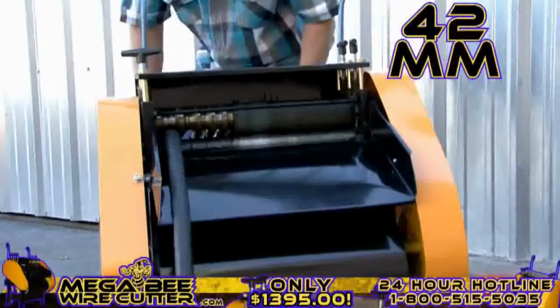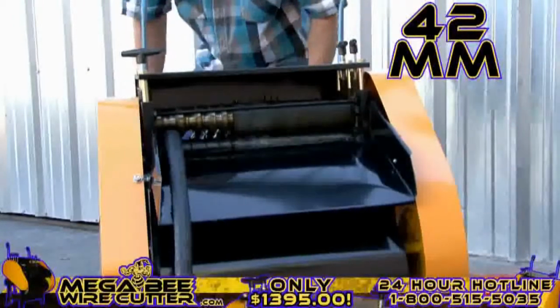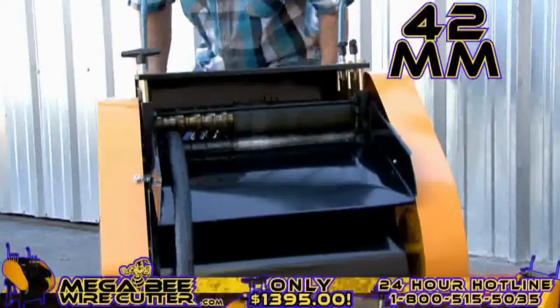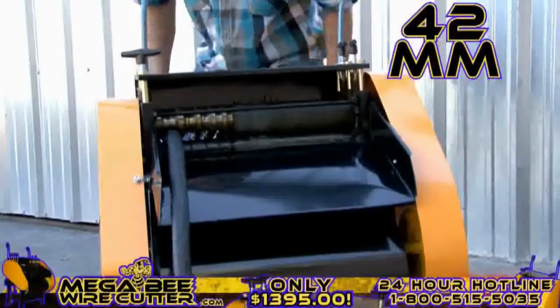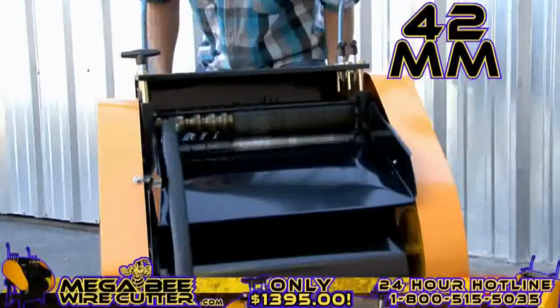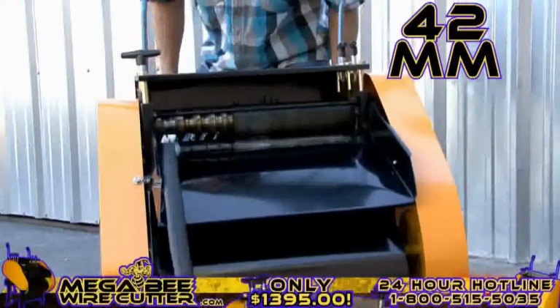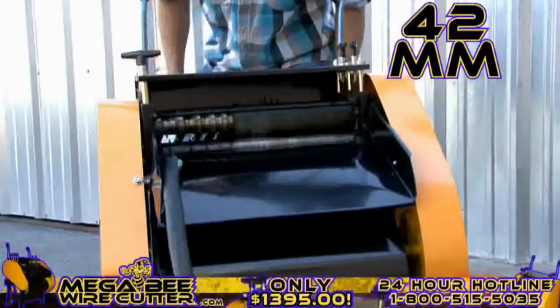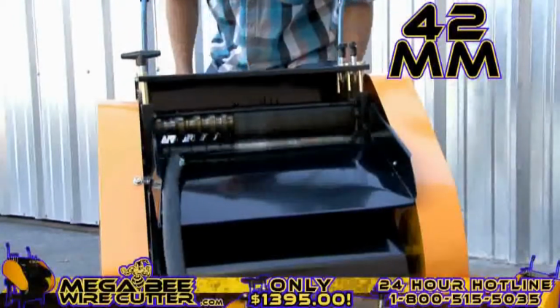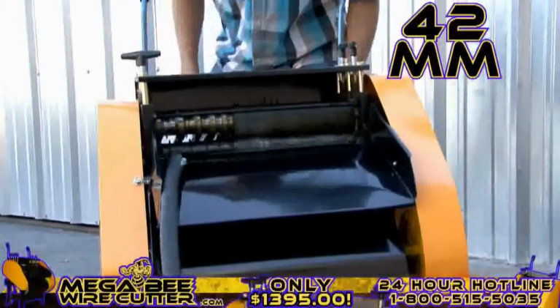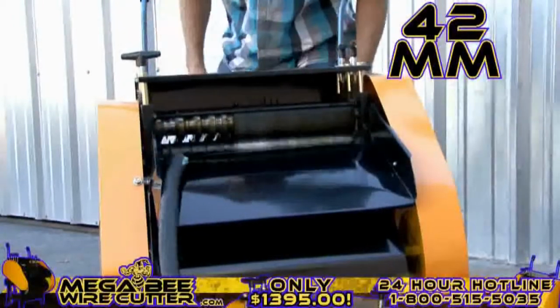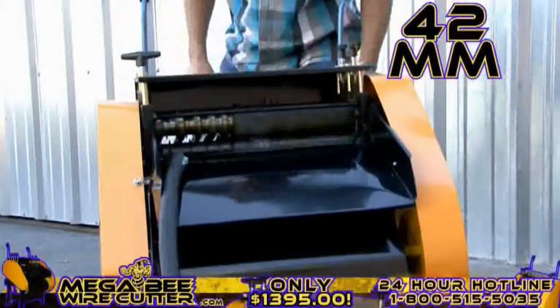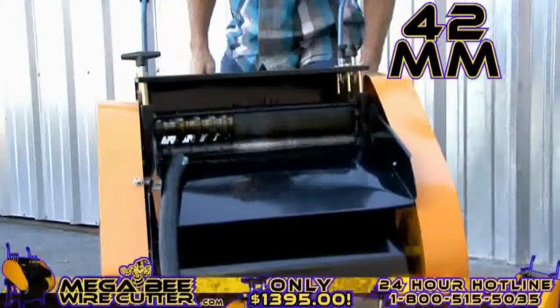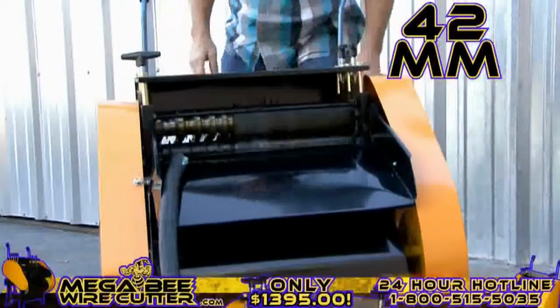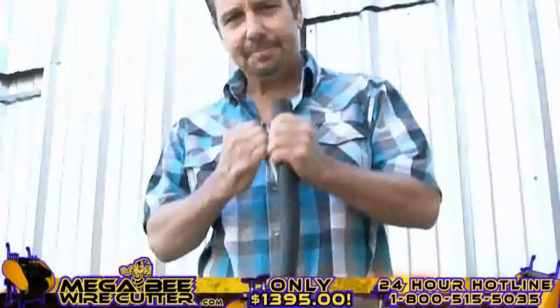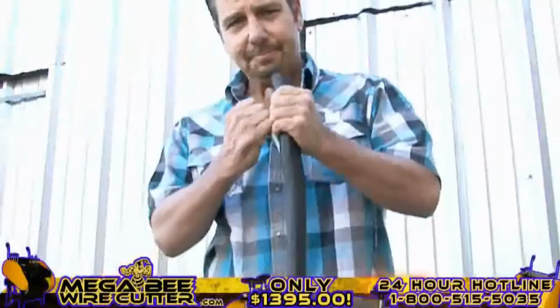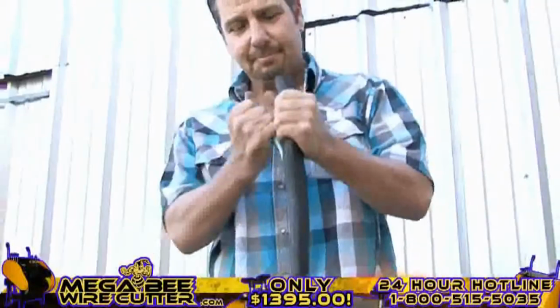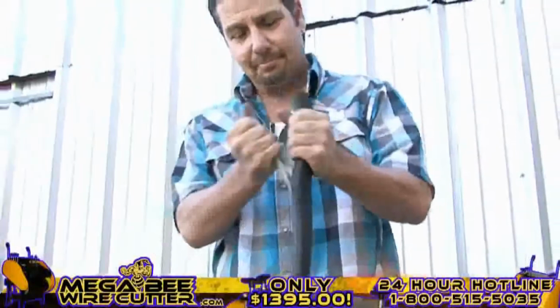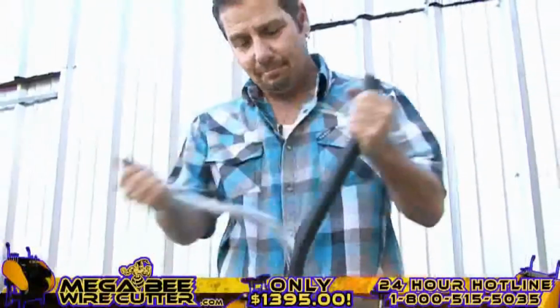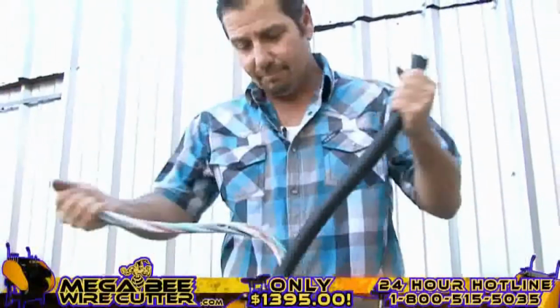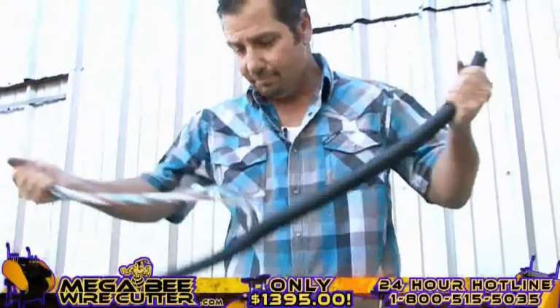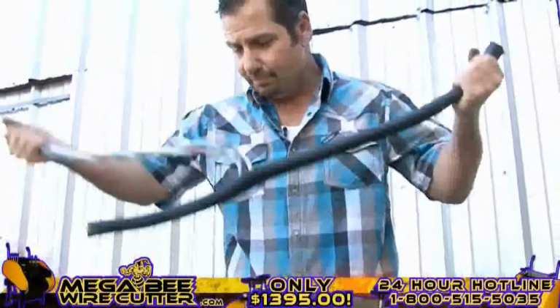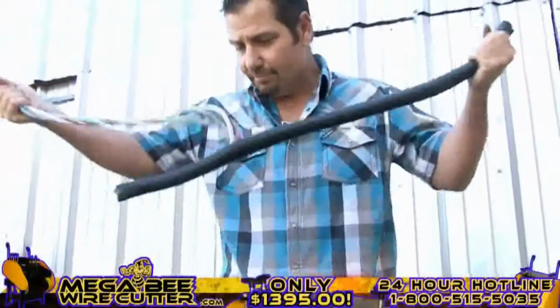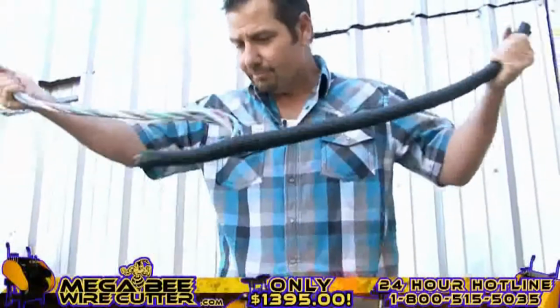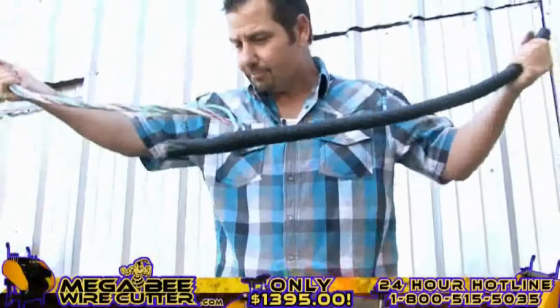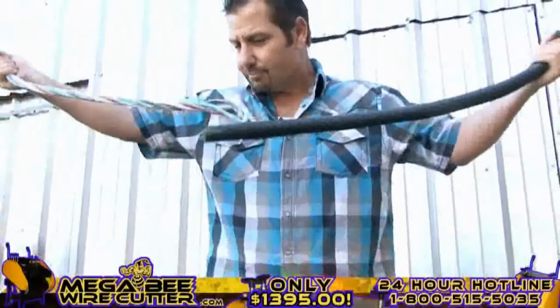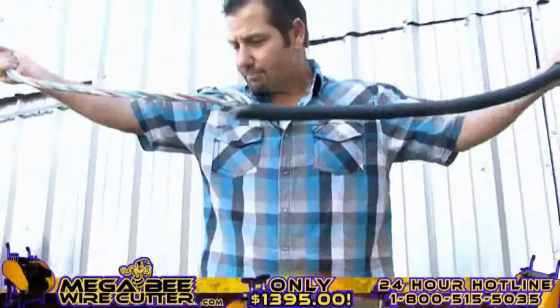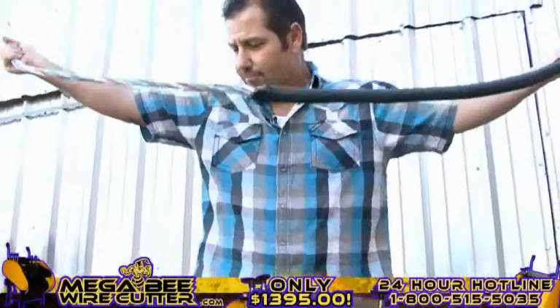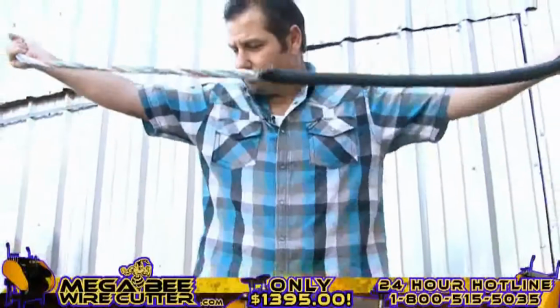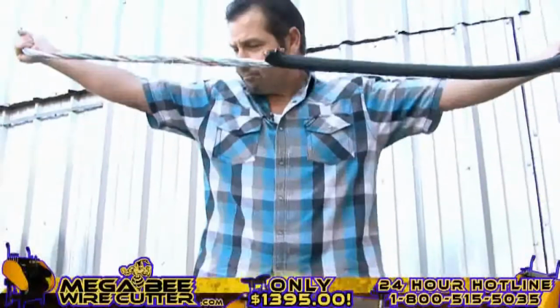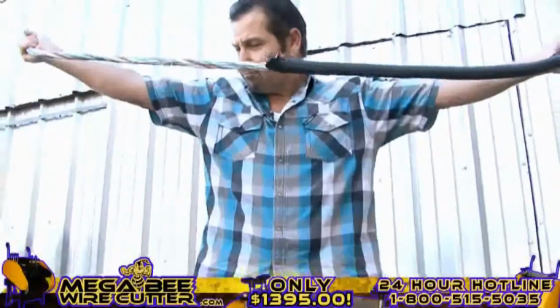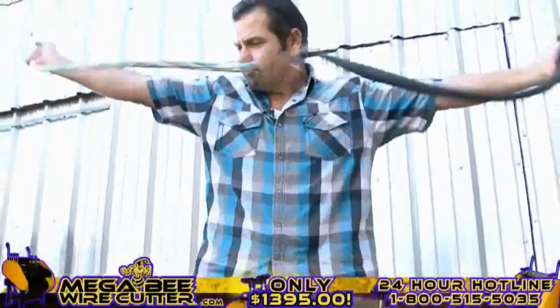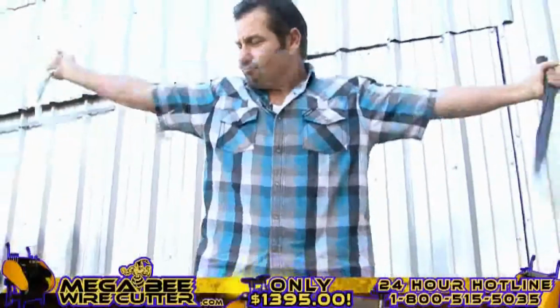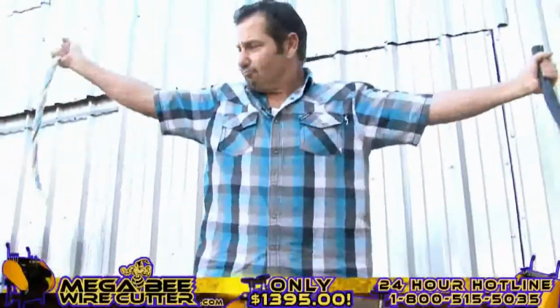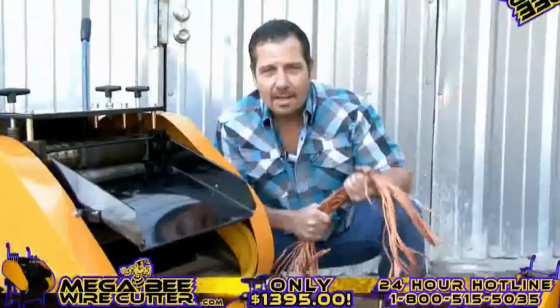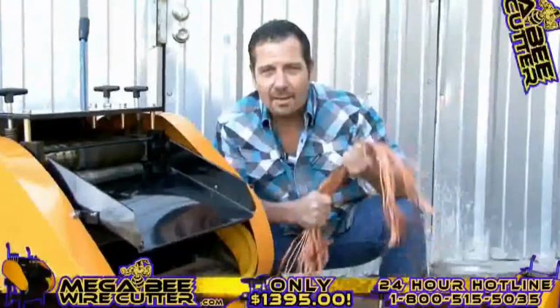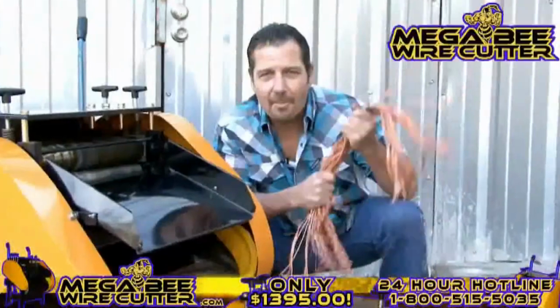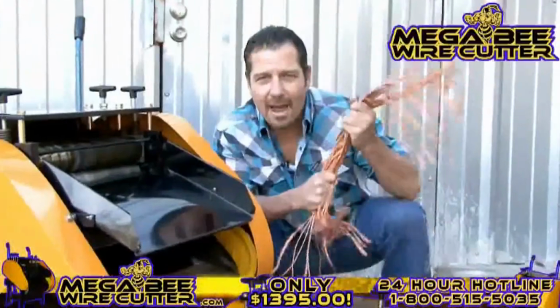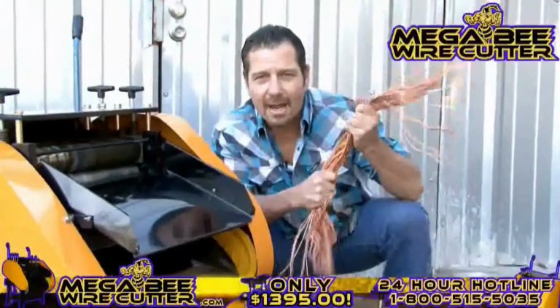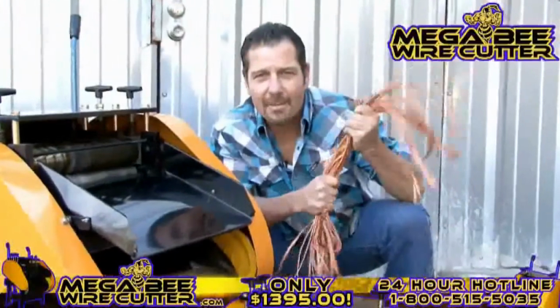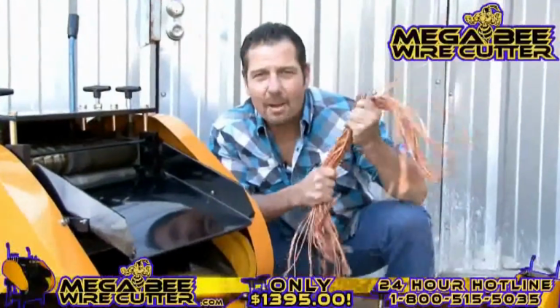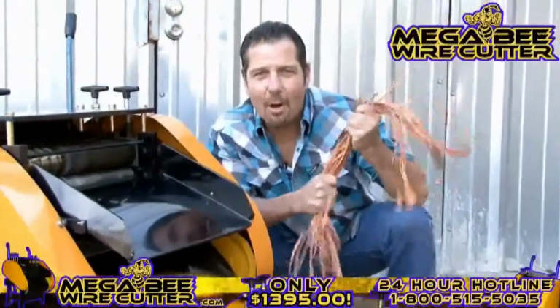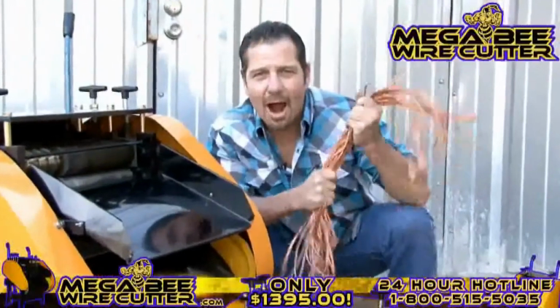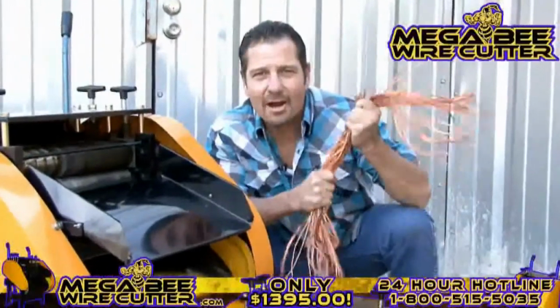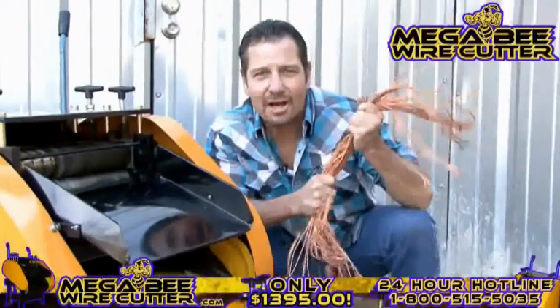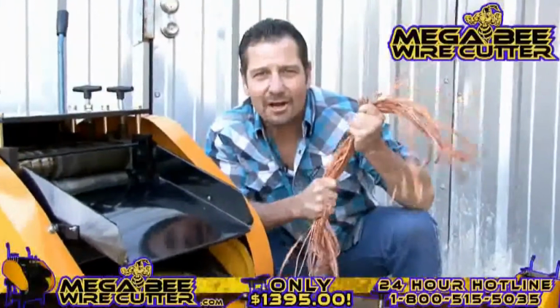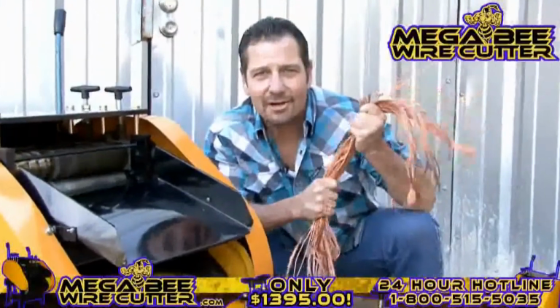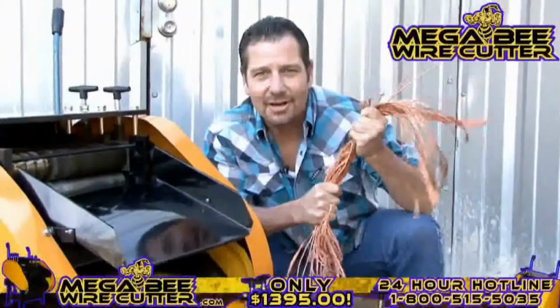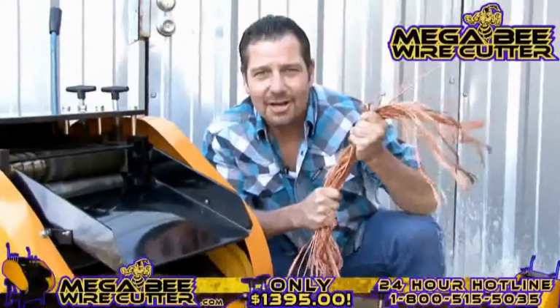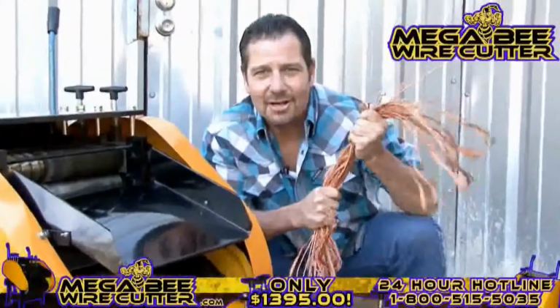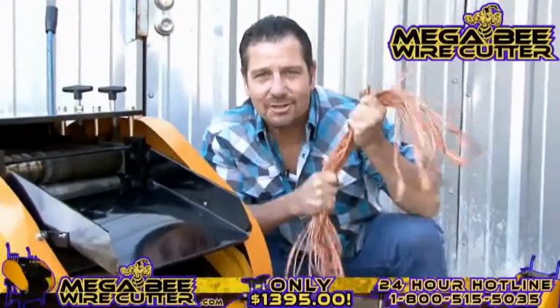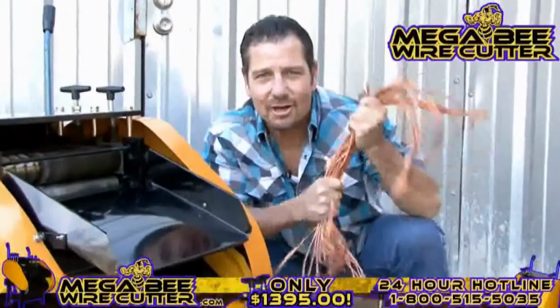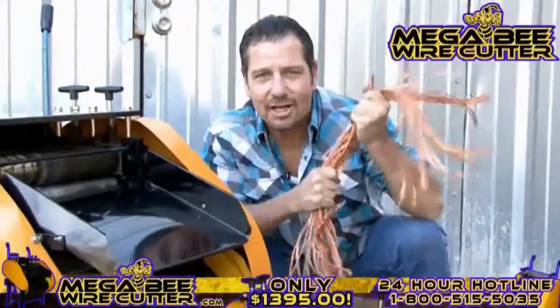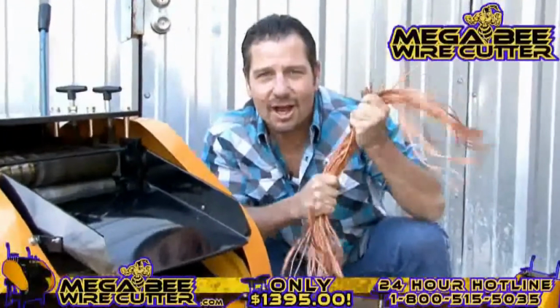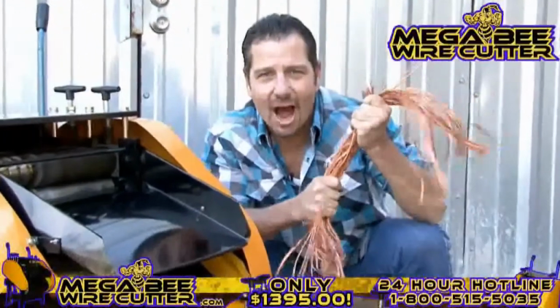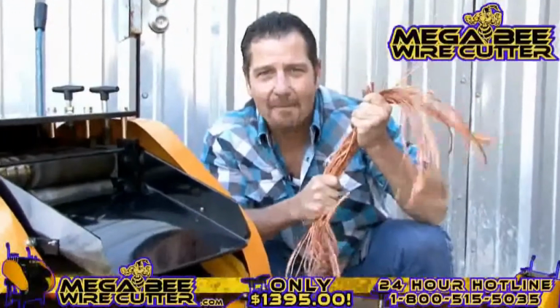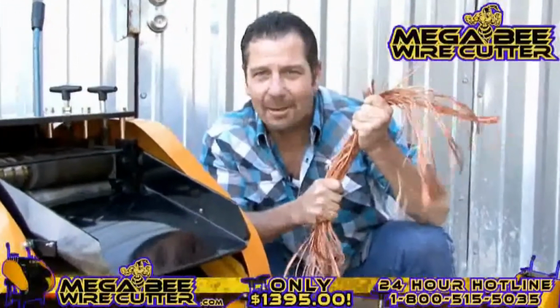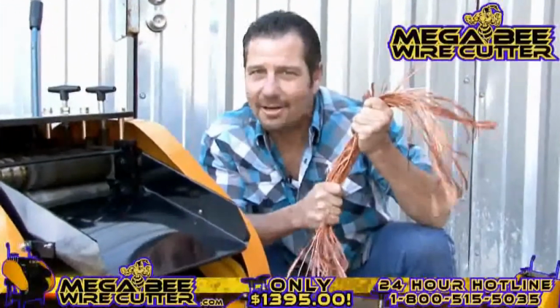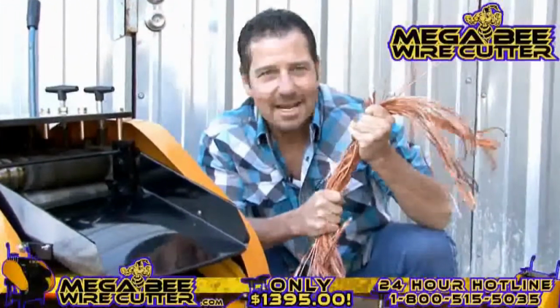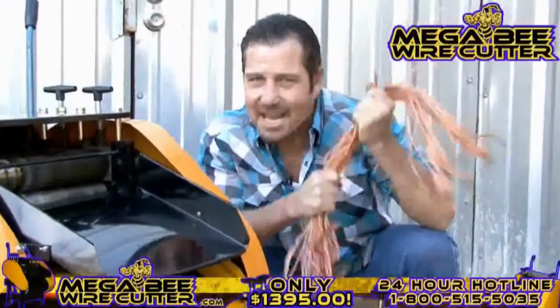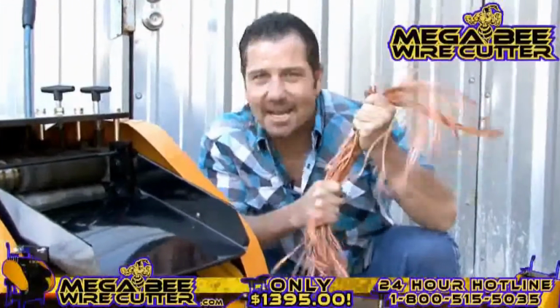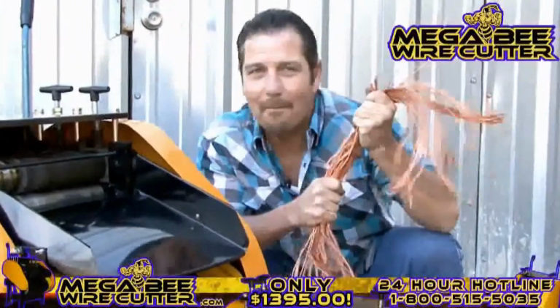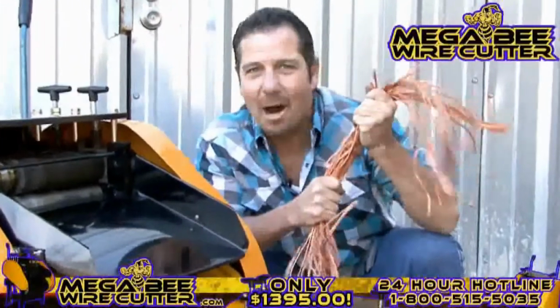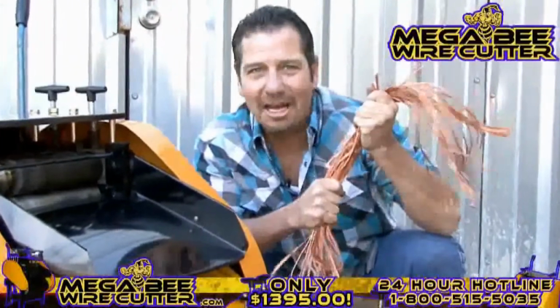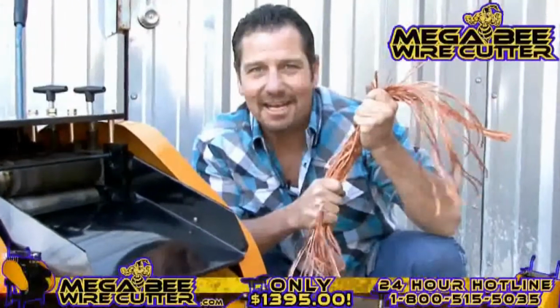Oh yeah, baby. The MegaBeat Wire Cutter — turning copper into money.